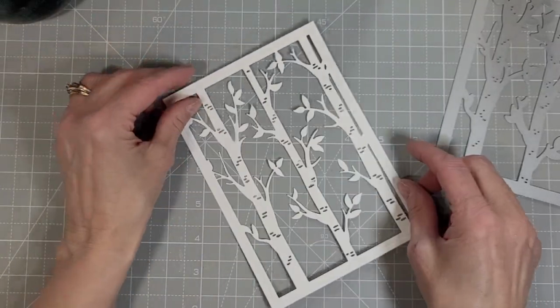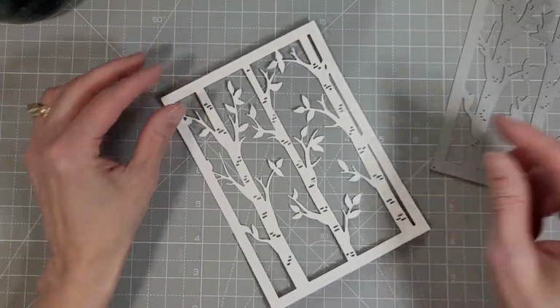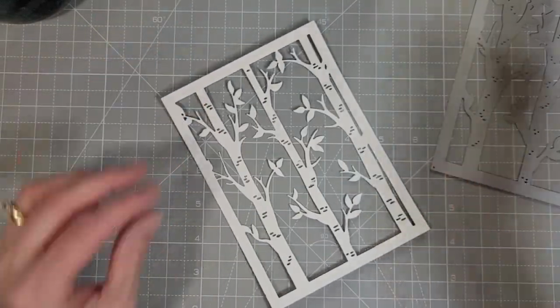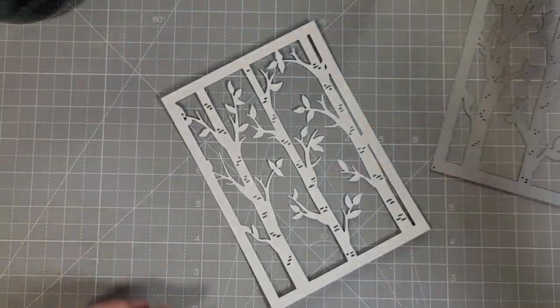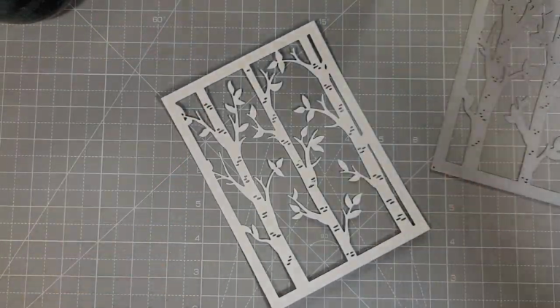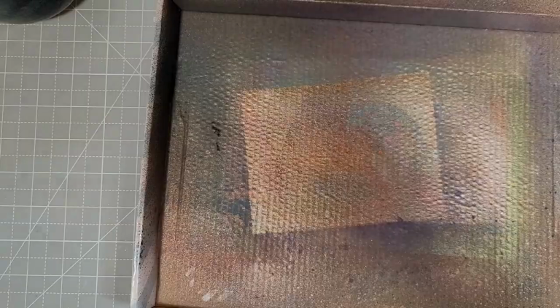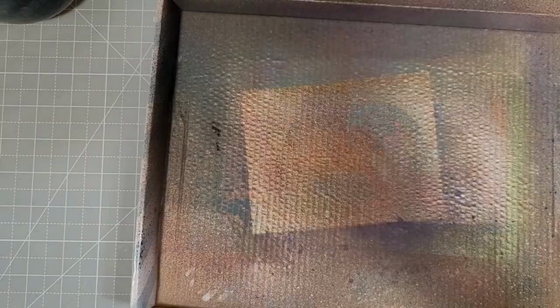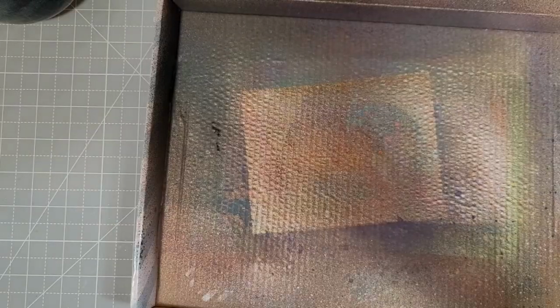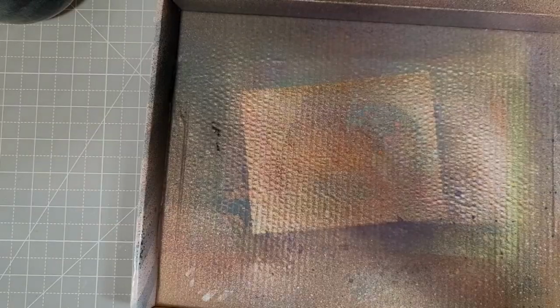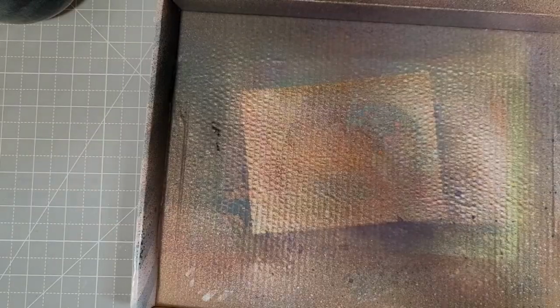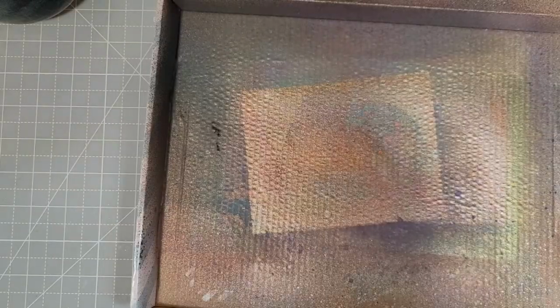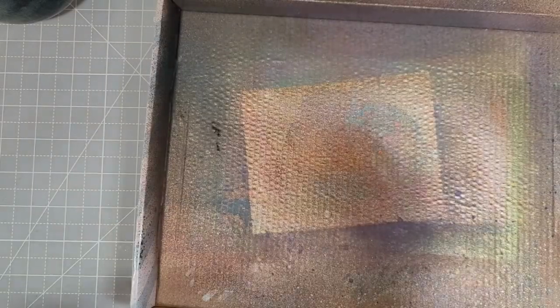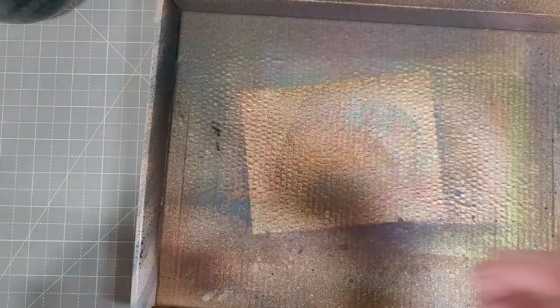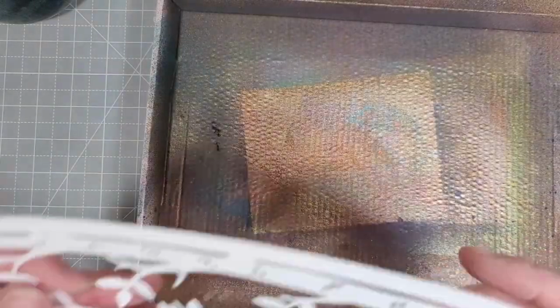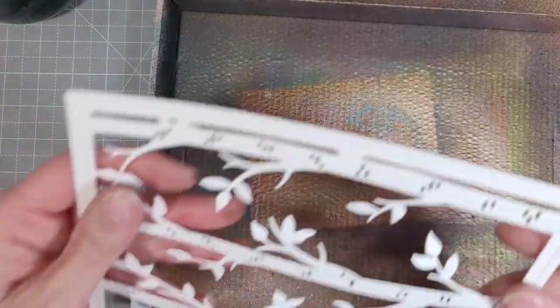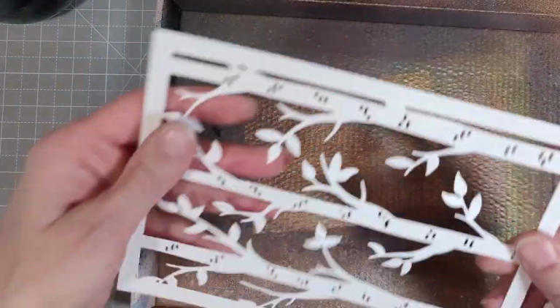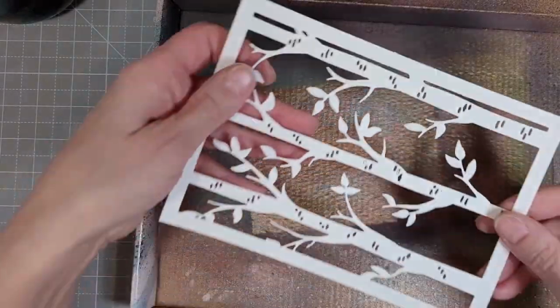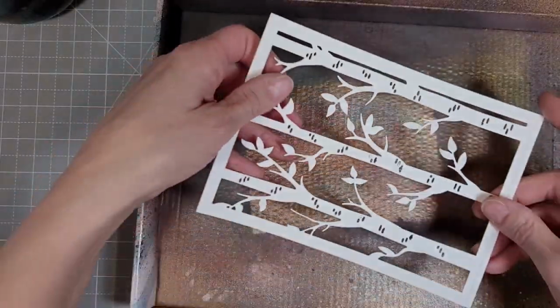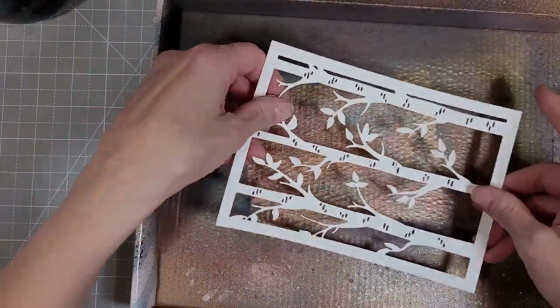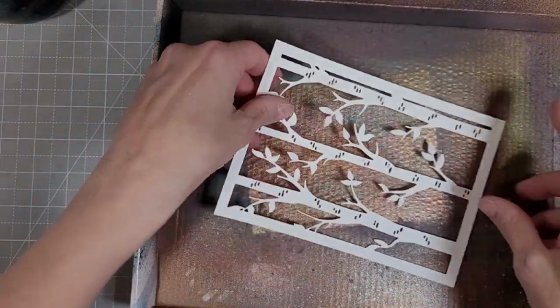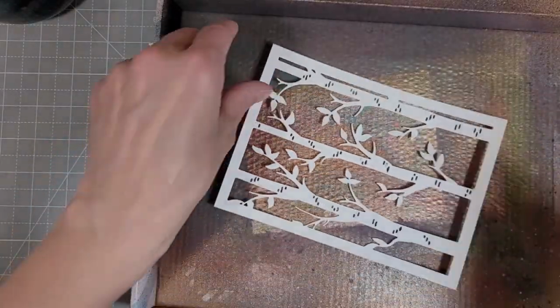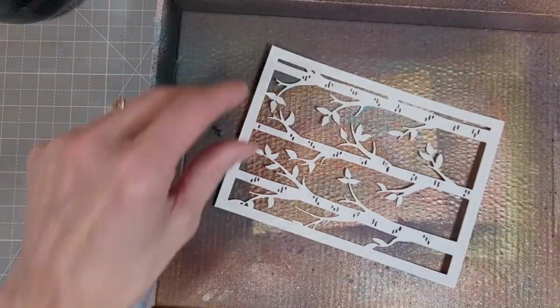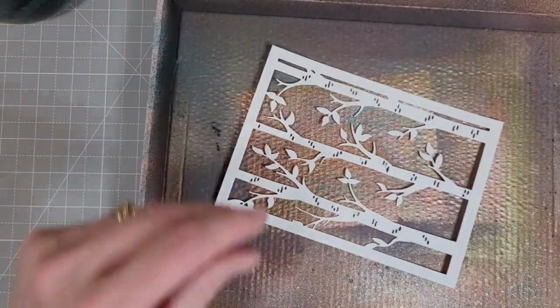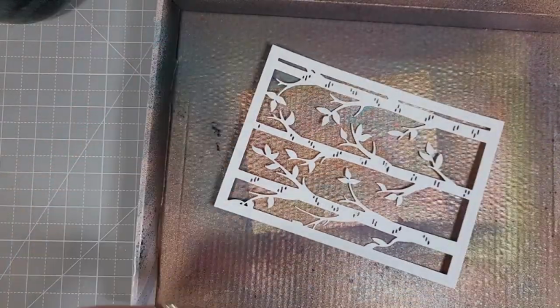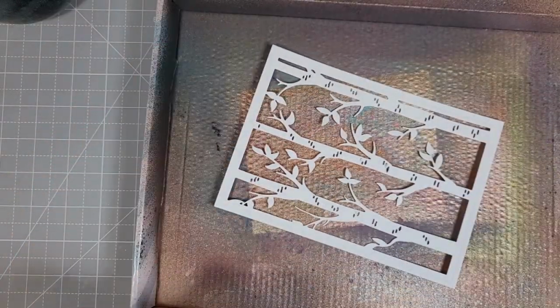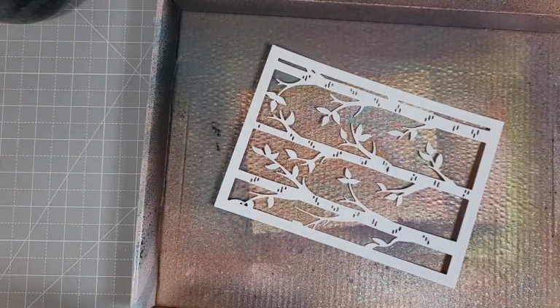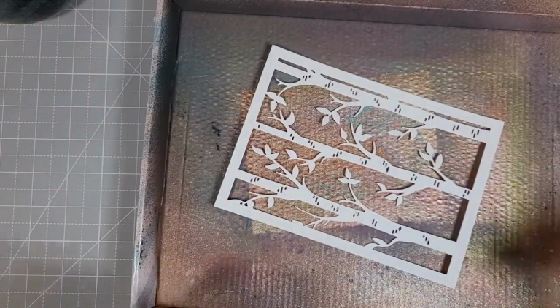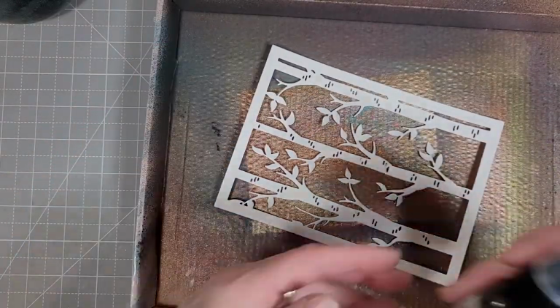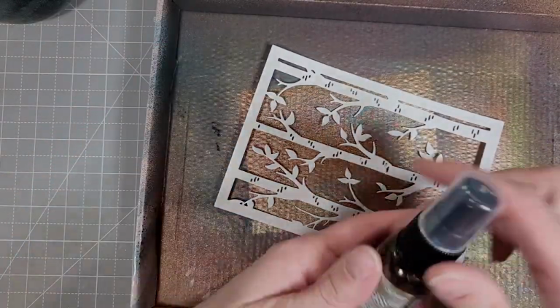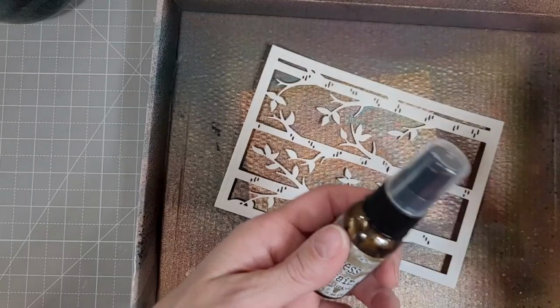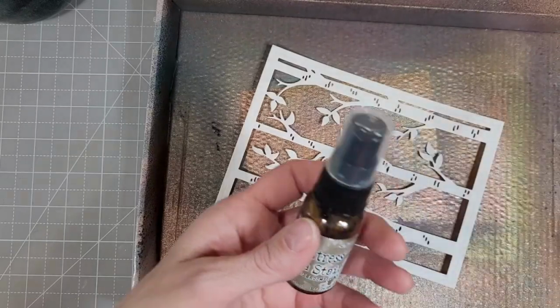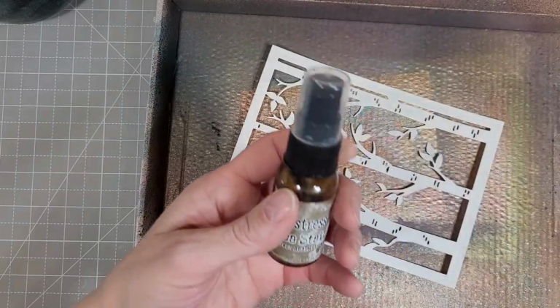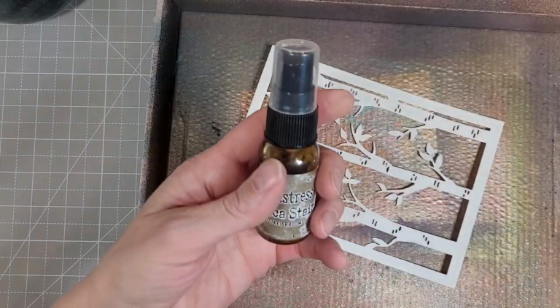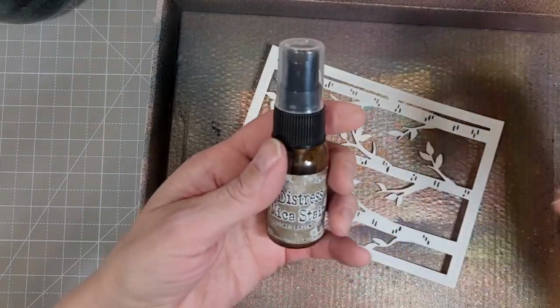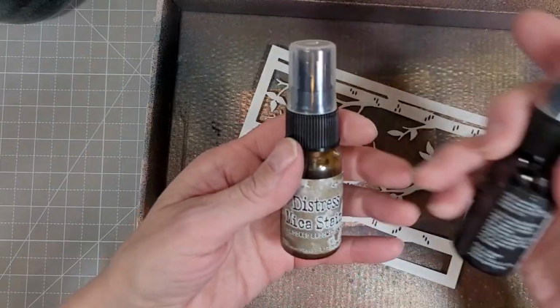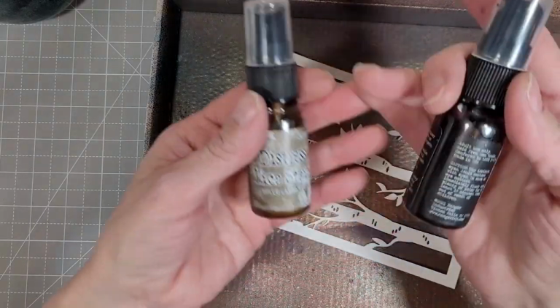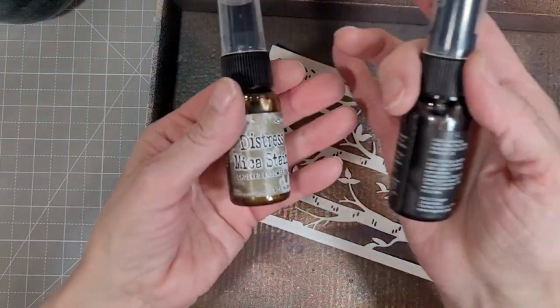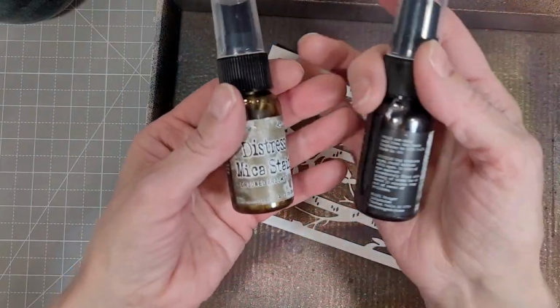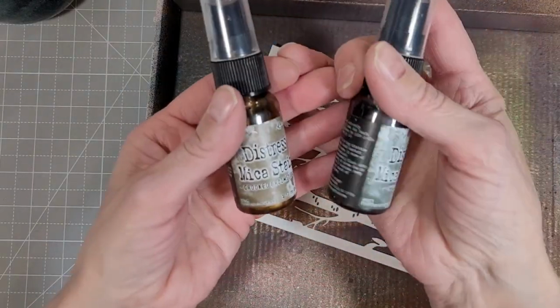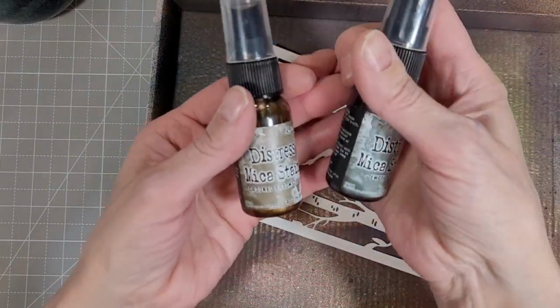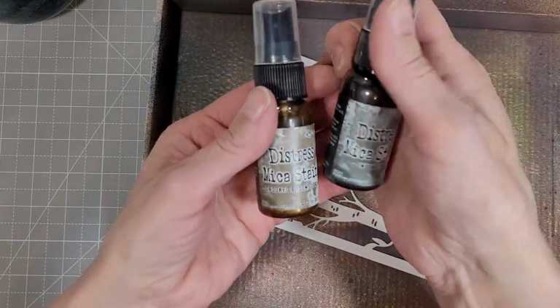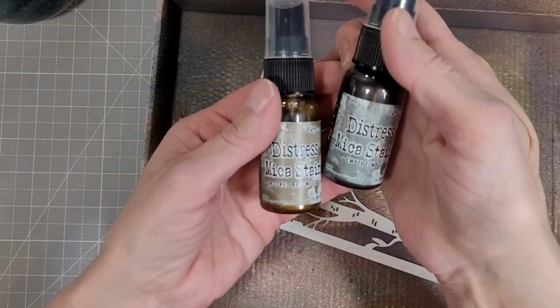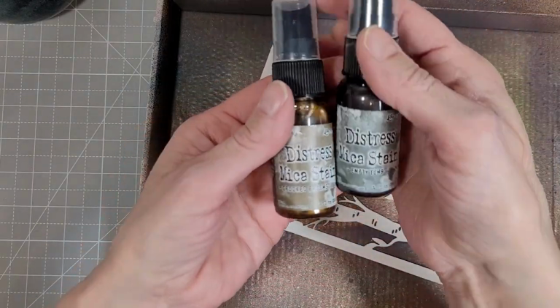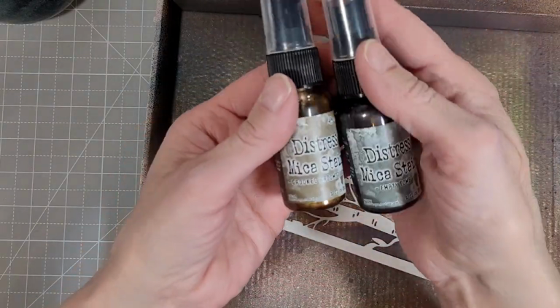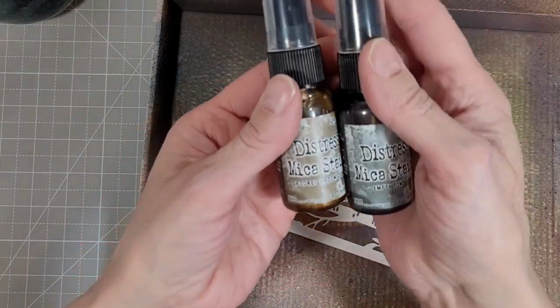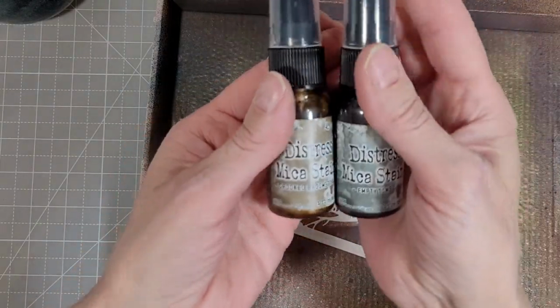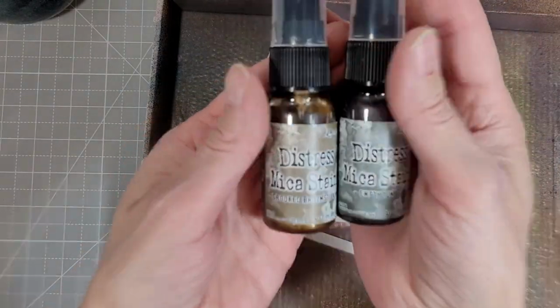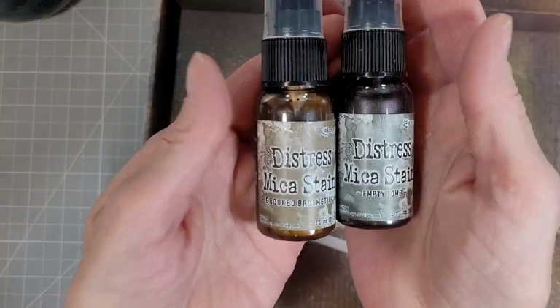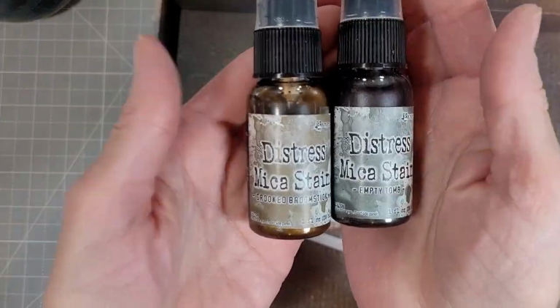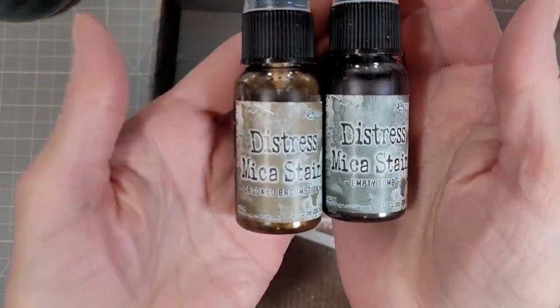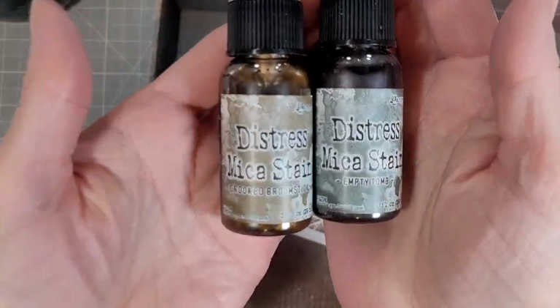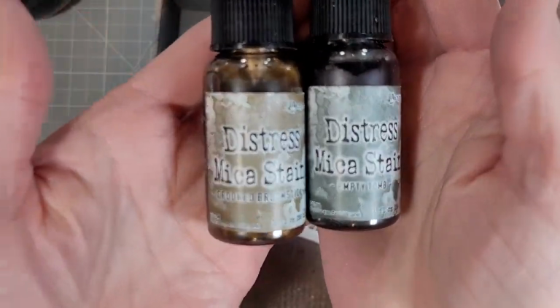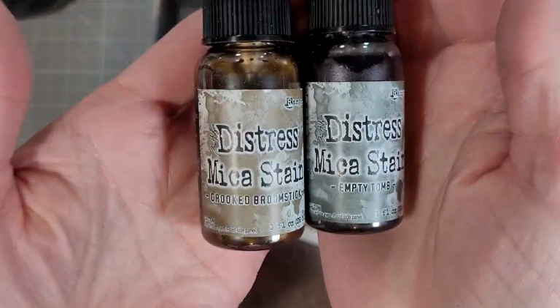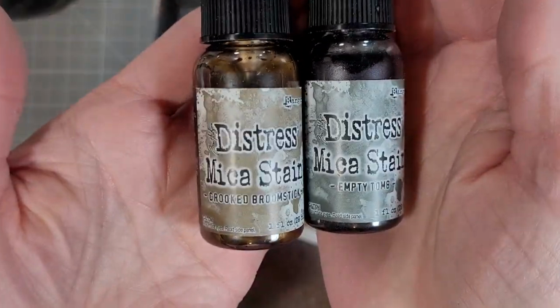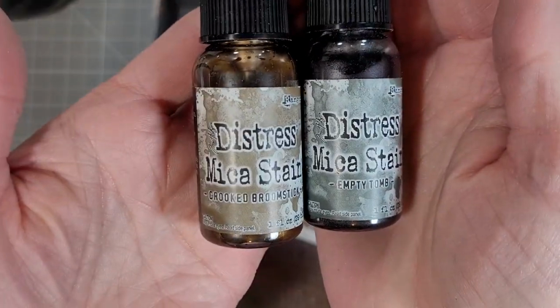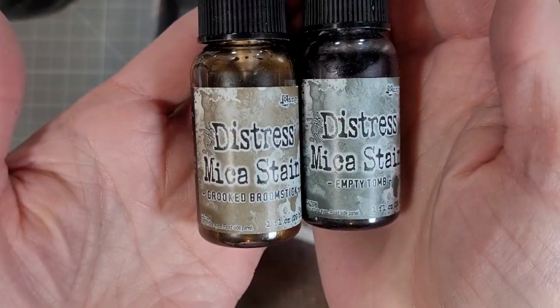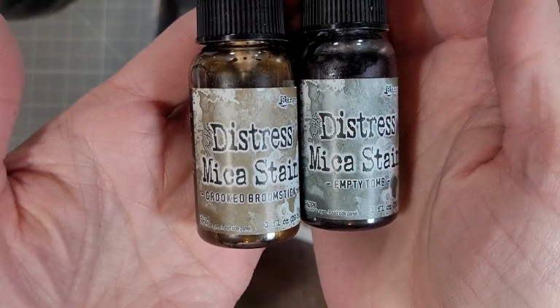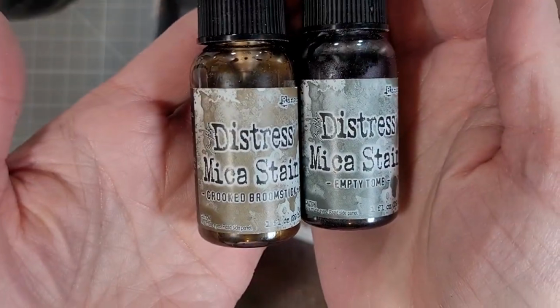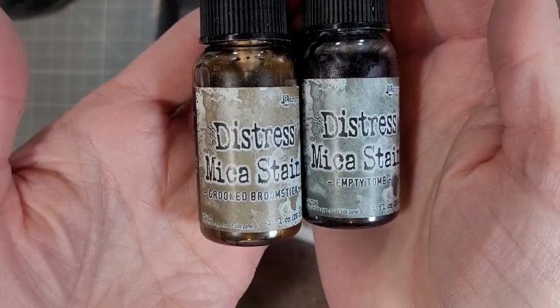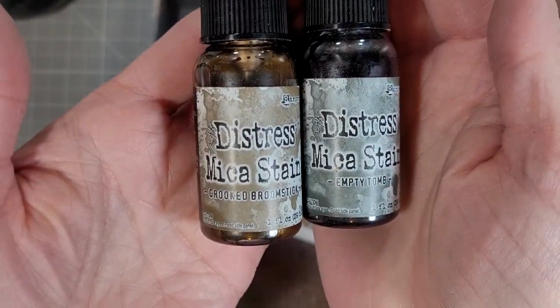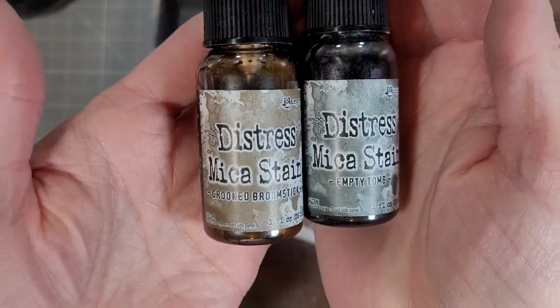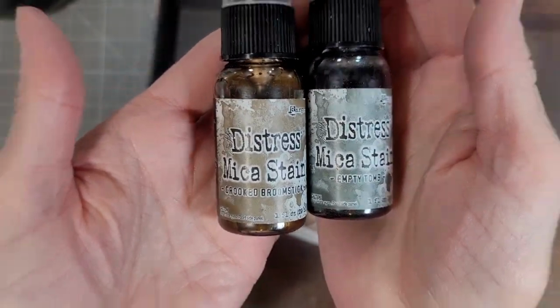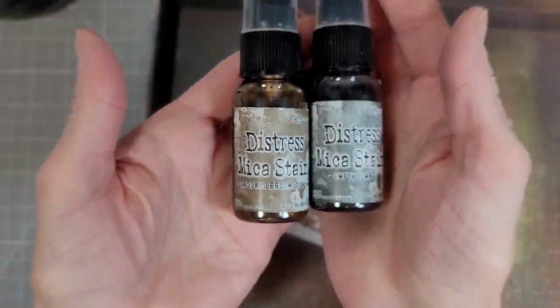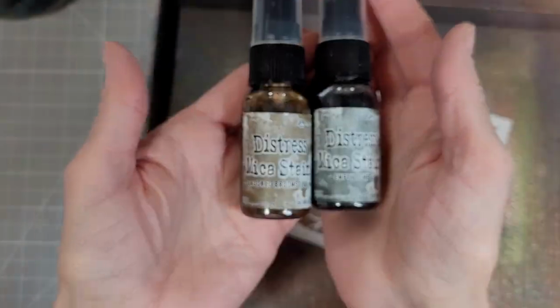This one is the A7 Spring Birch Die Set. It is adorable. I love it. I love that it's A7 sized.